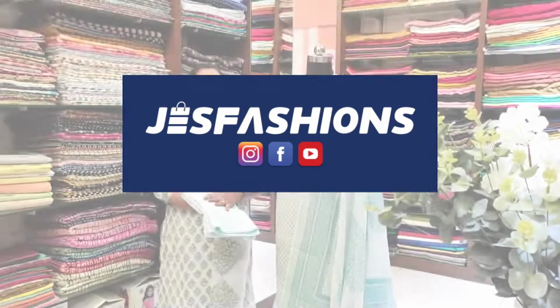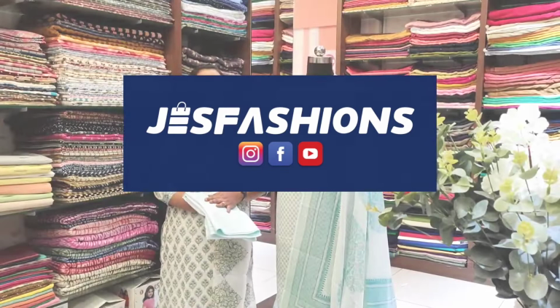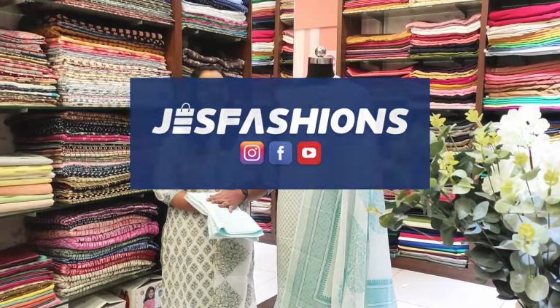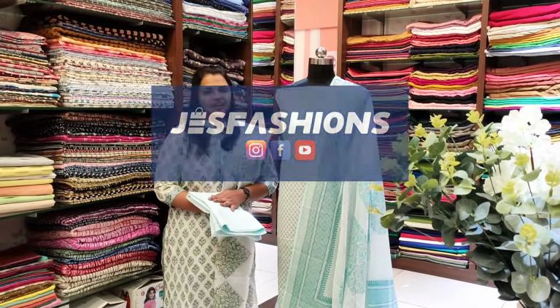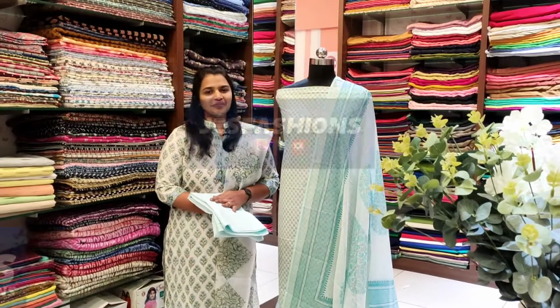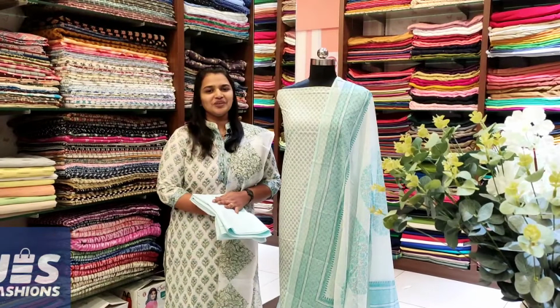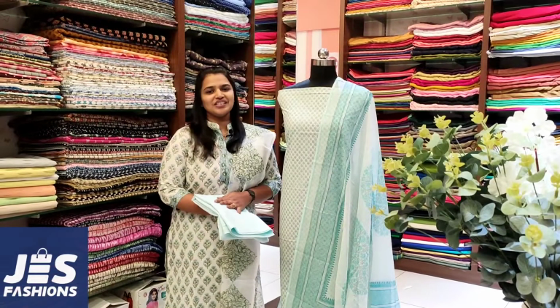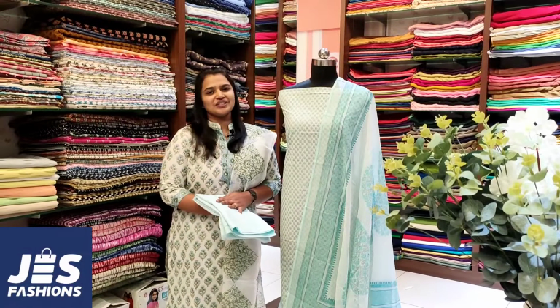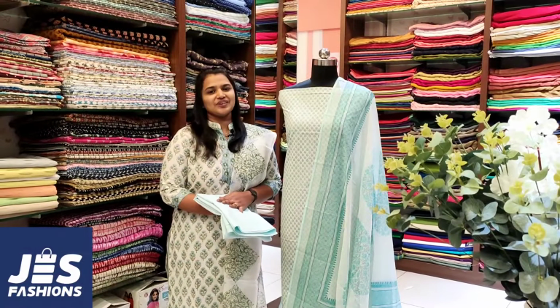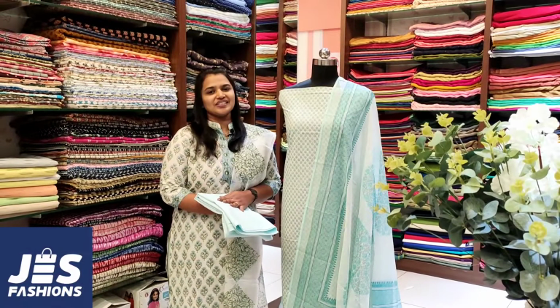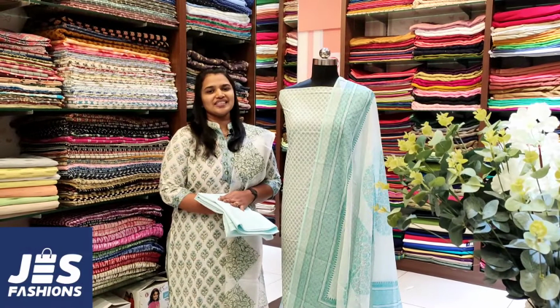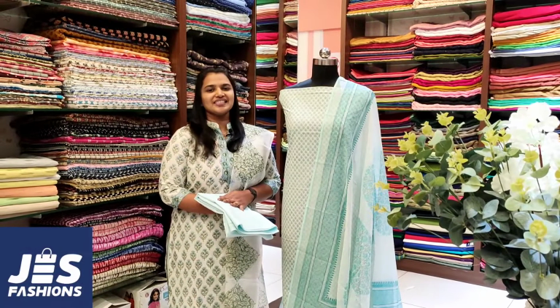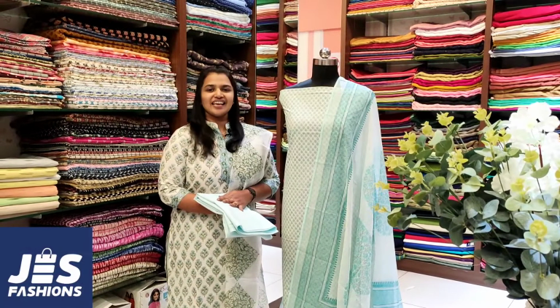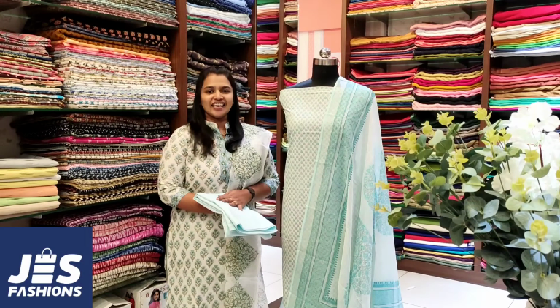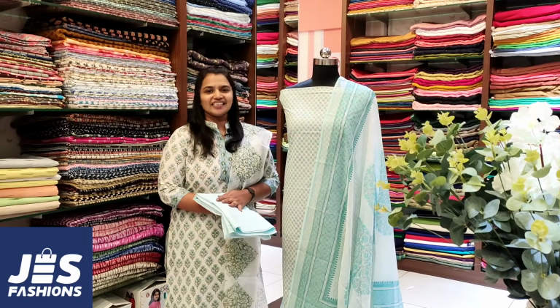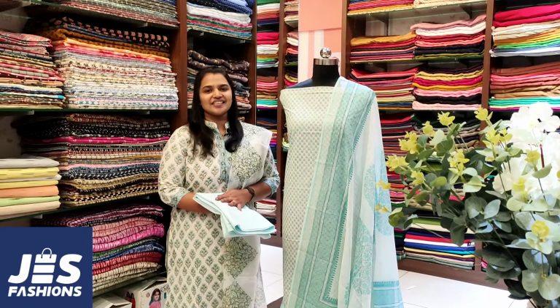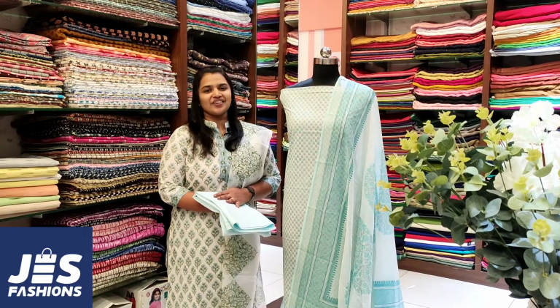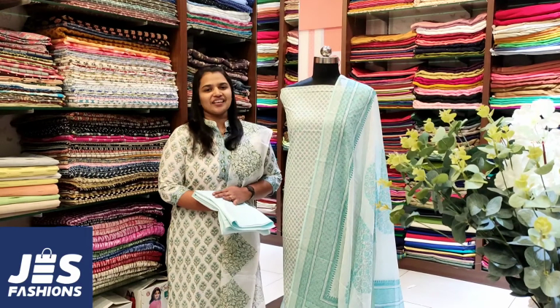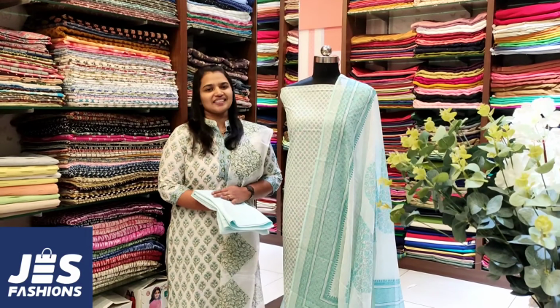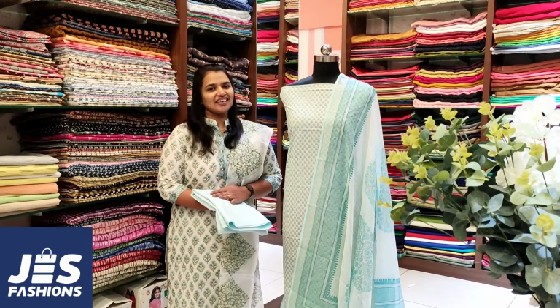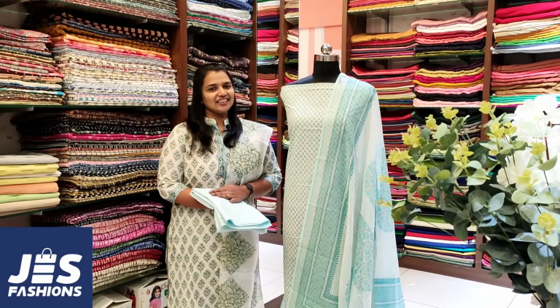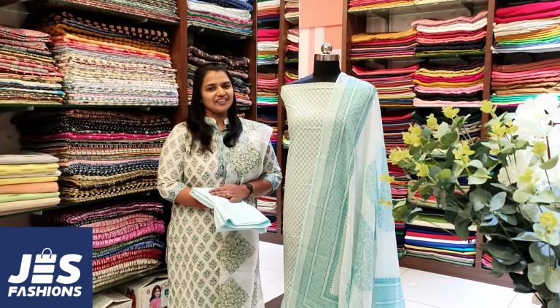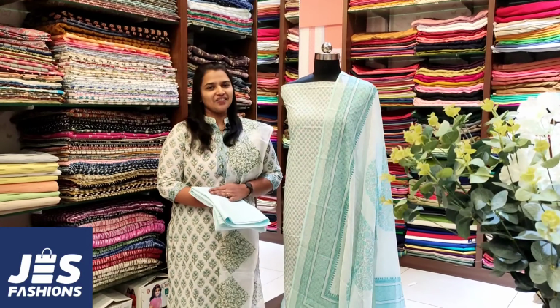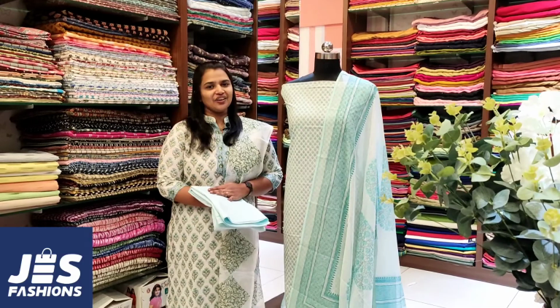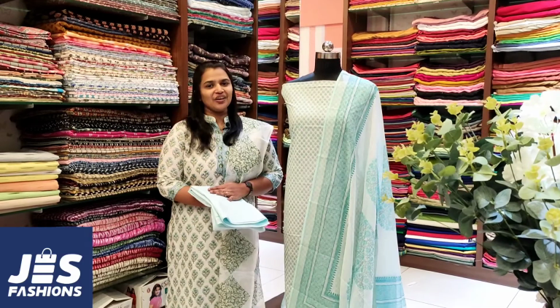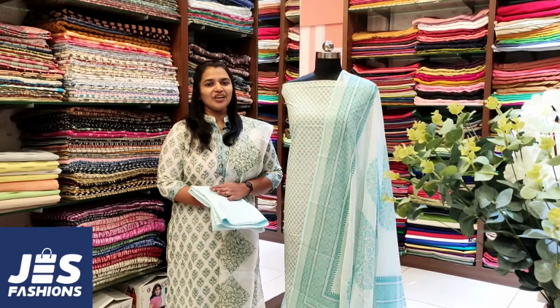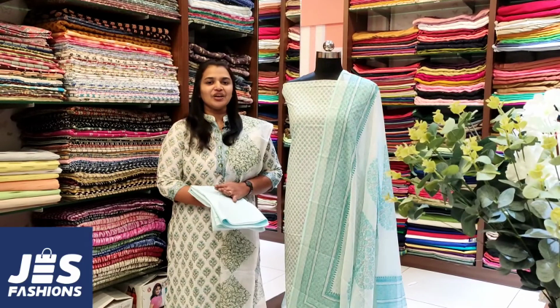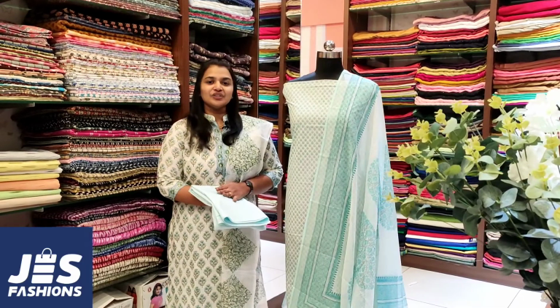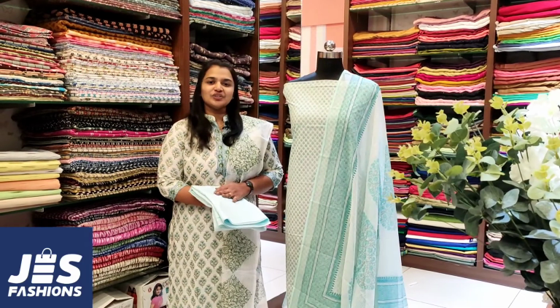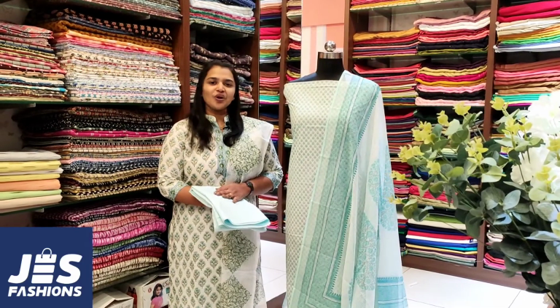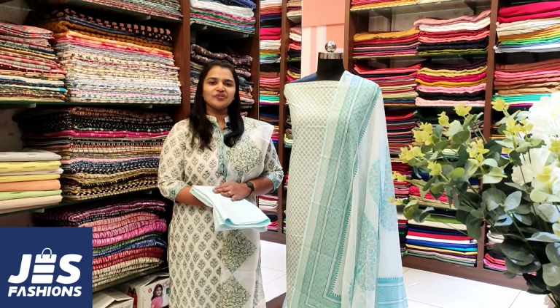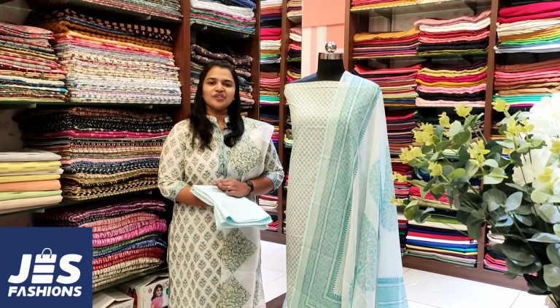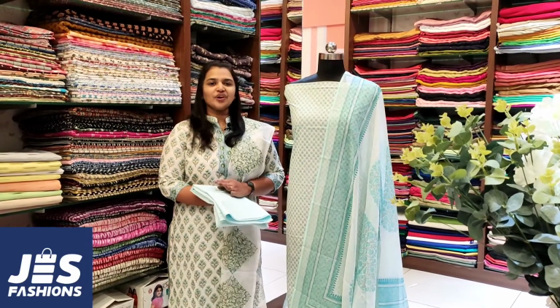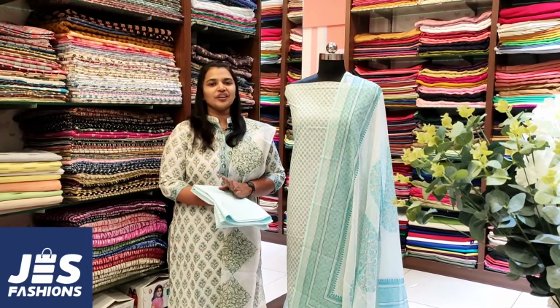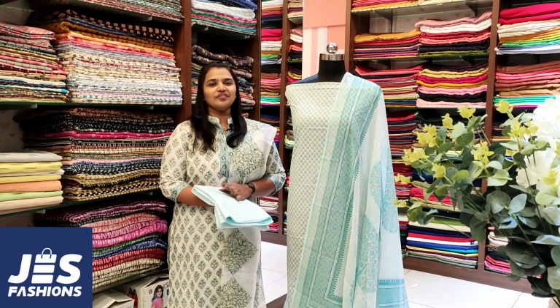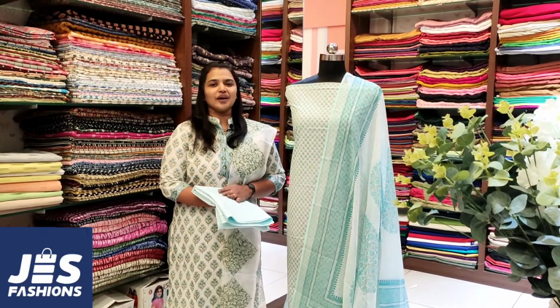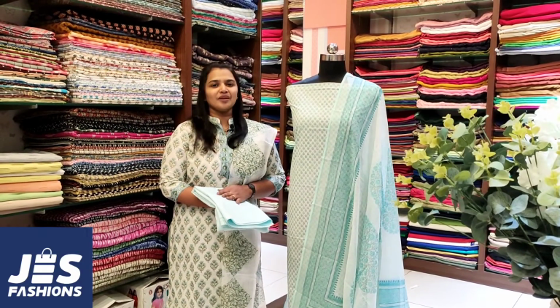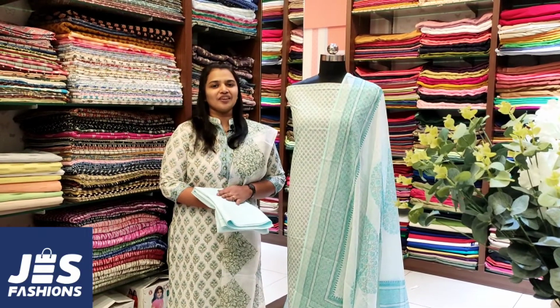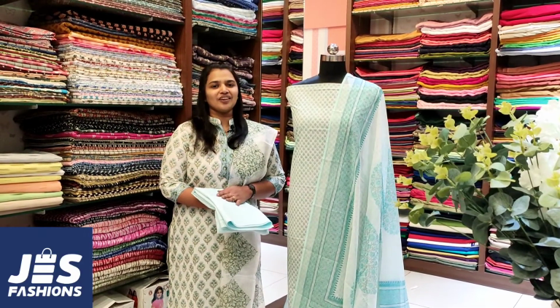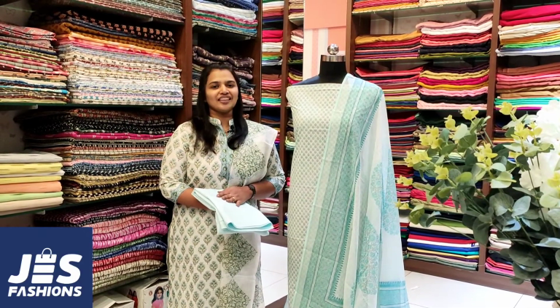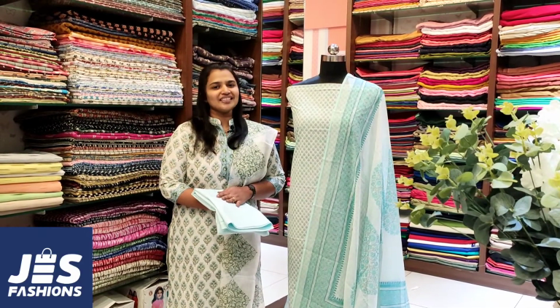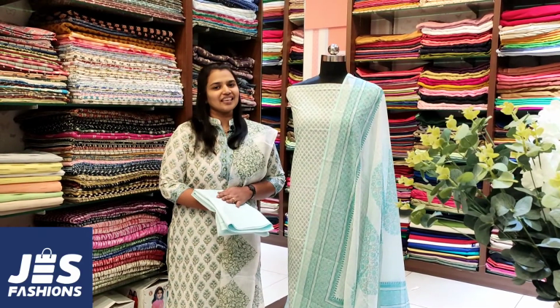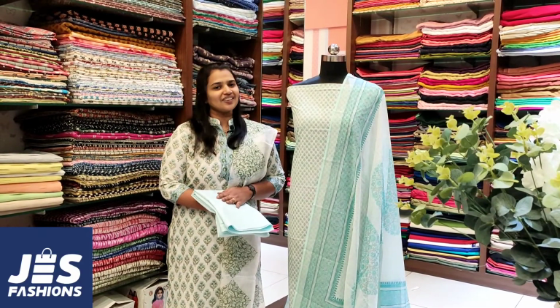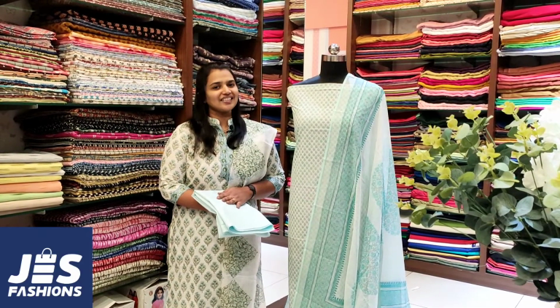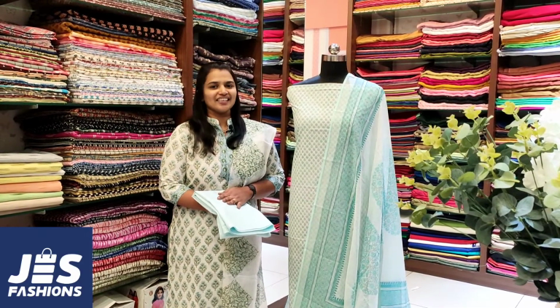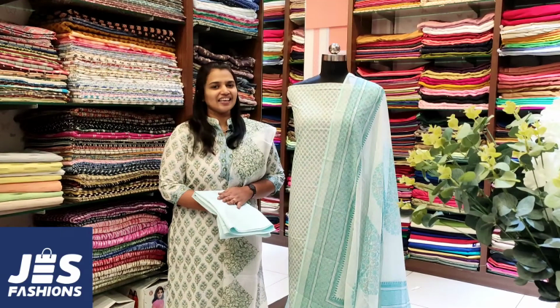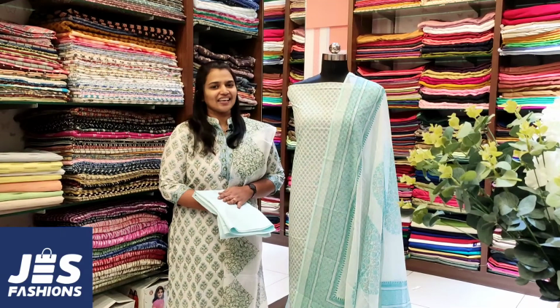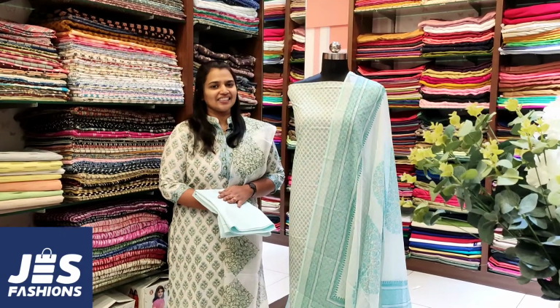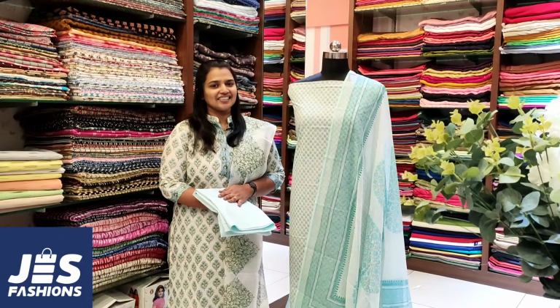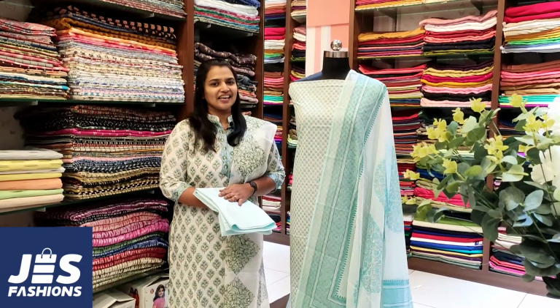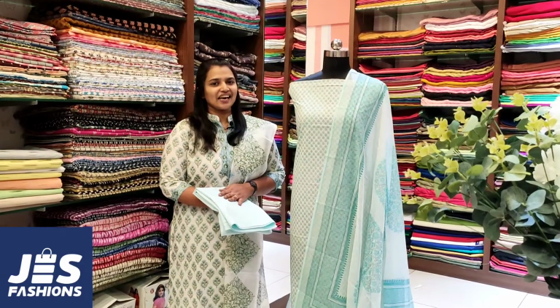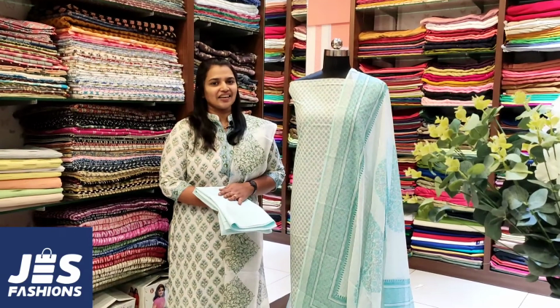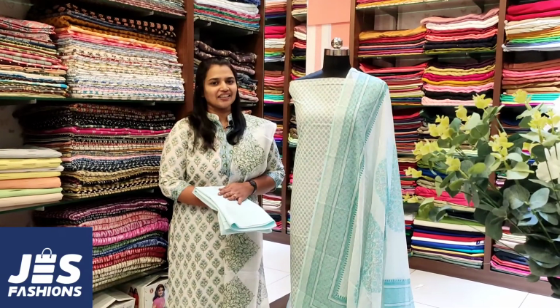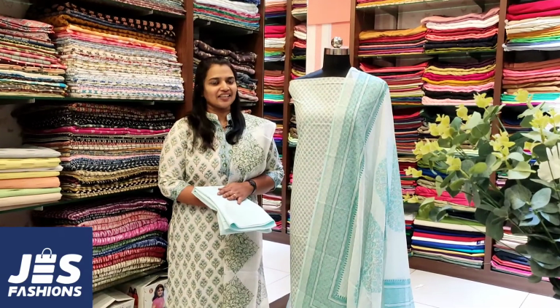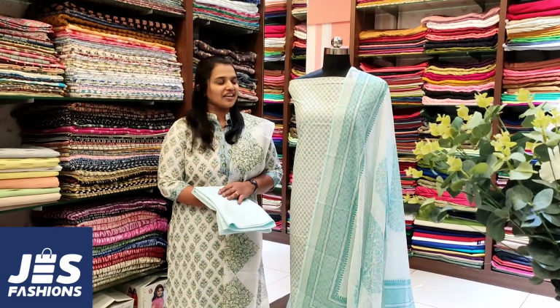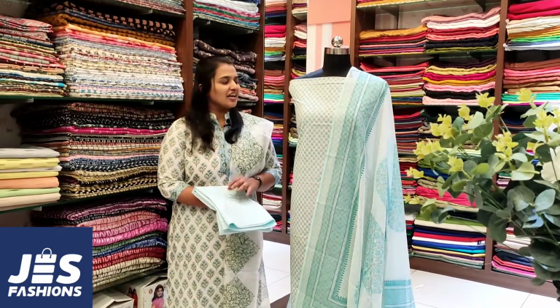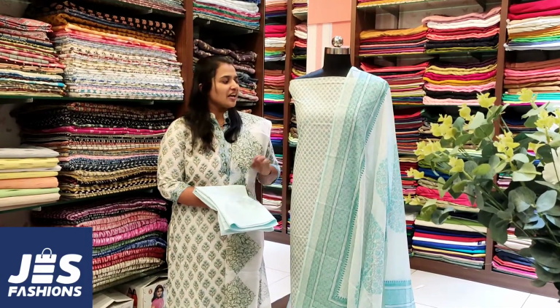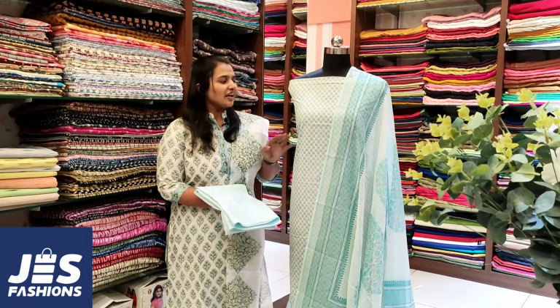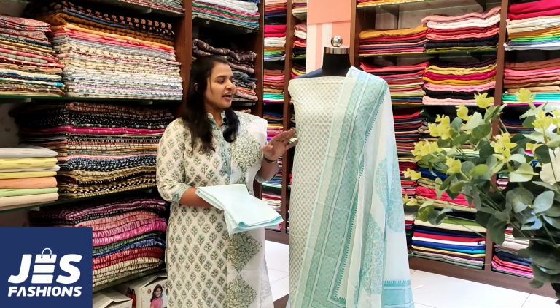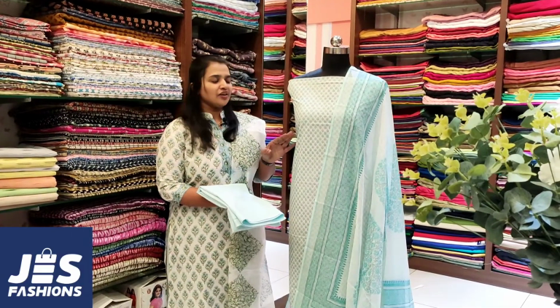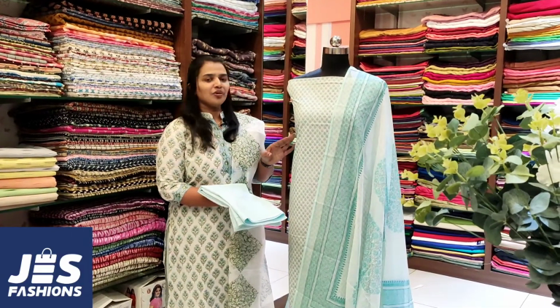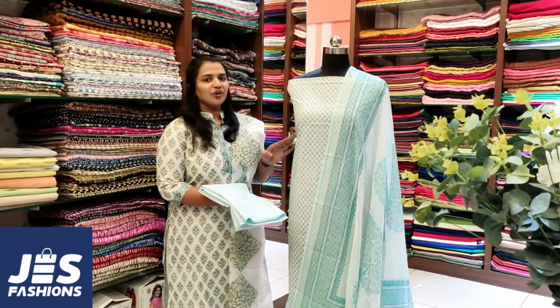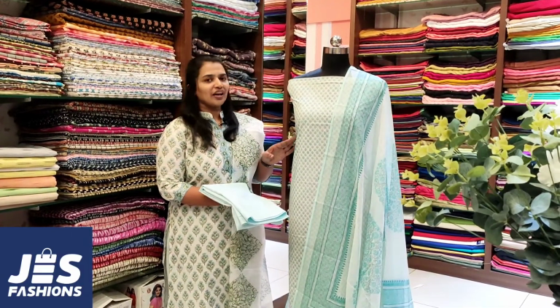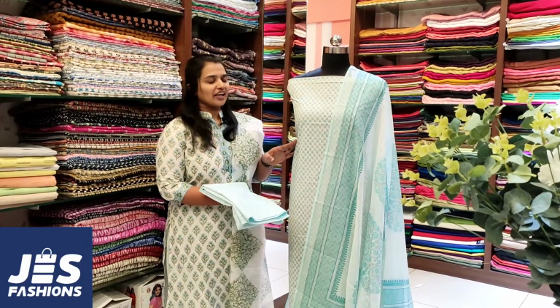Welcome to Just Fashions. I am Nancy Vargis. In this video, we have a collection of soft cotton fabric in a light blue color.